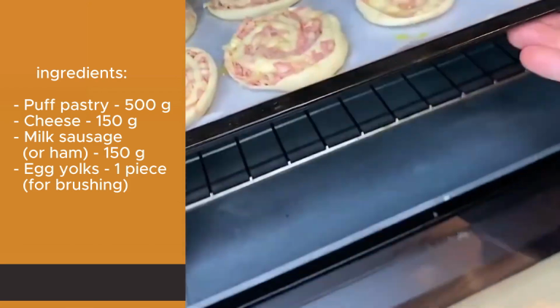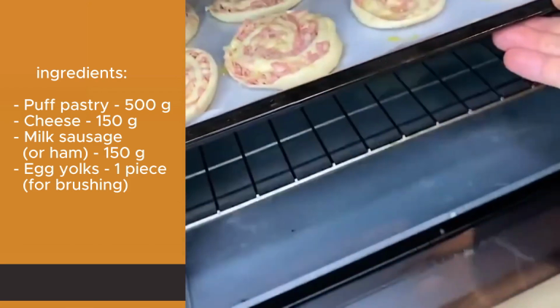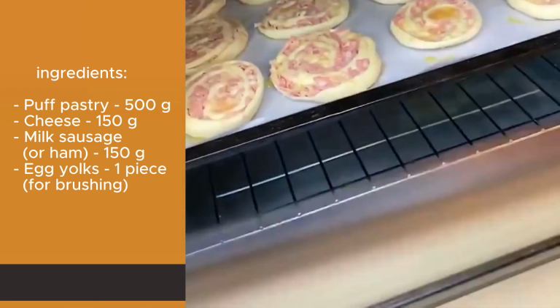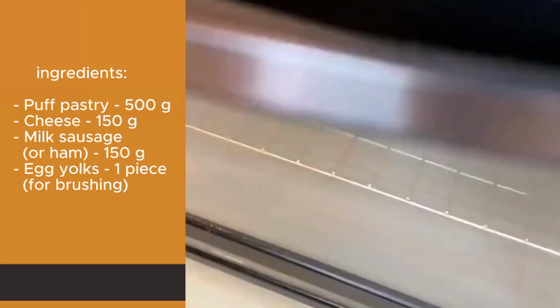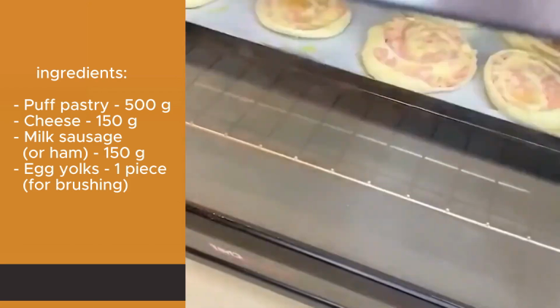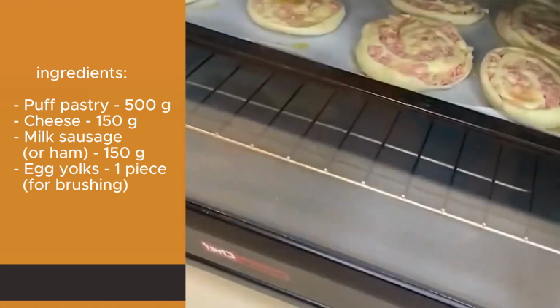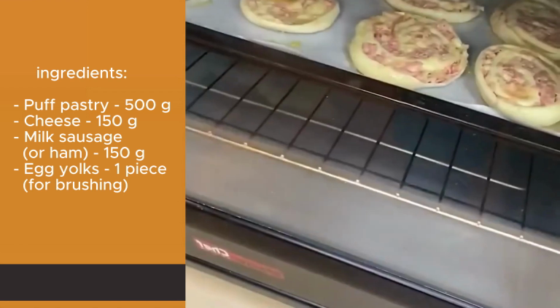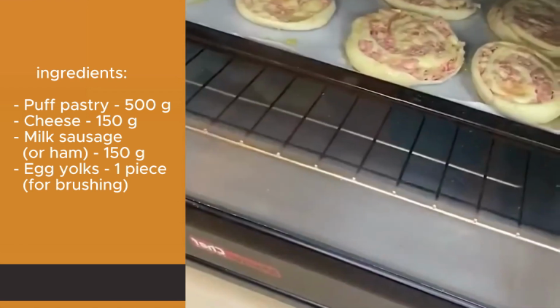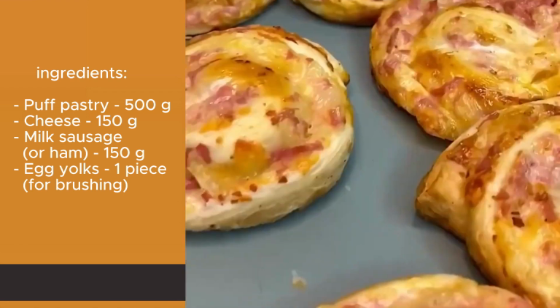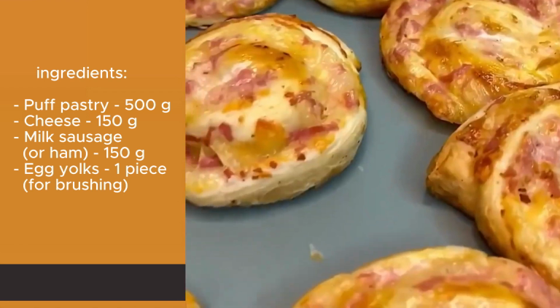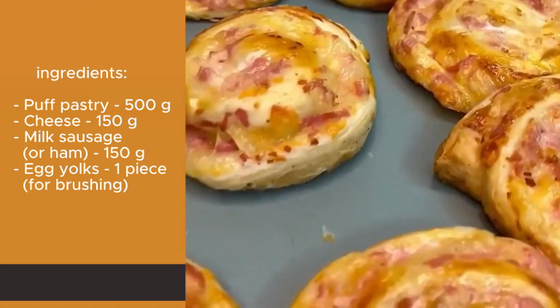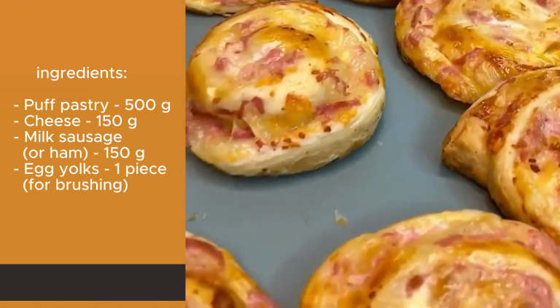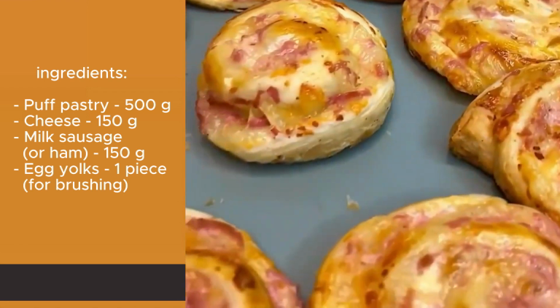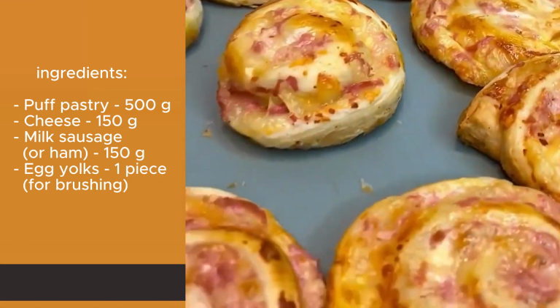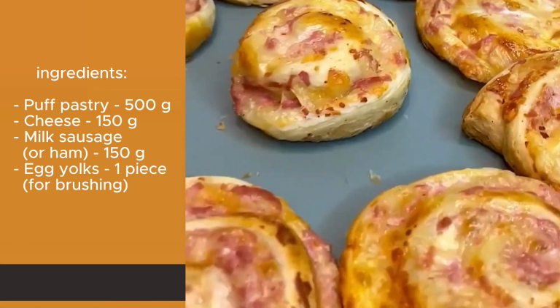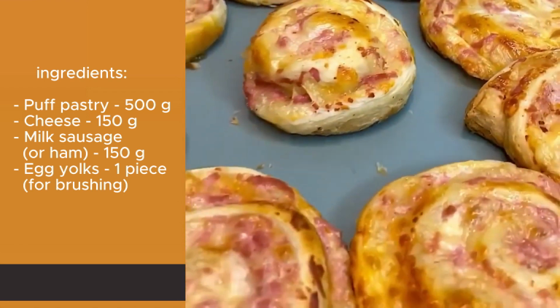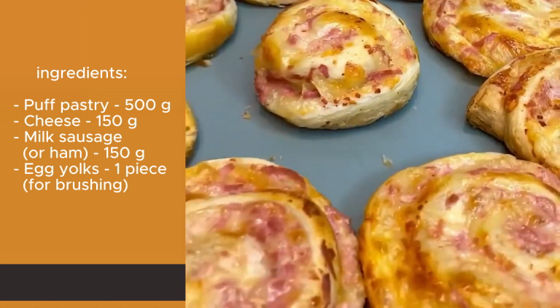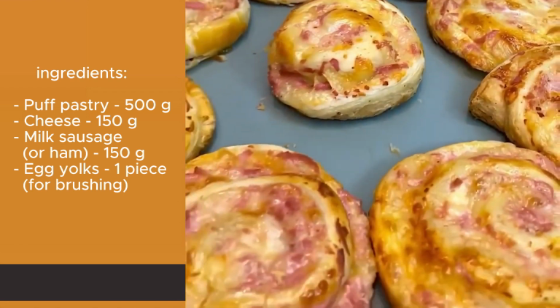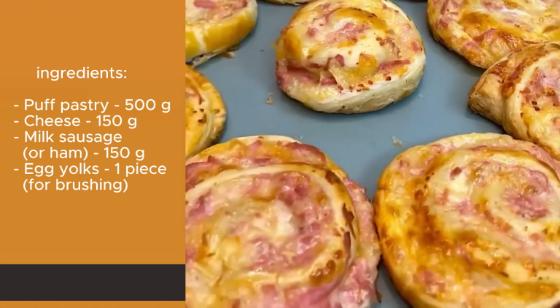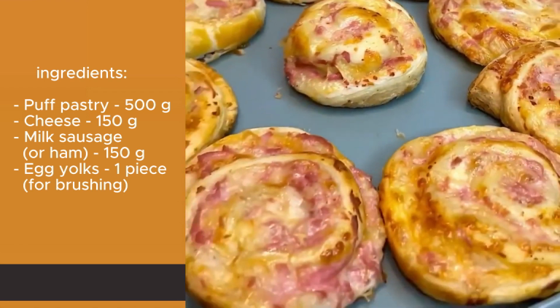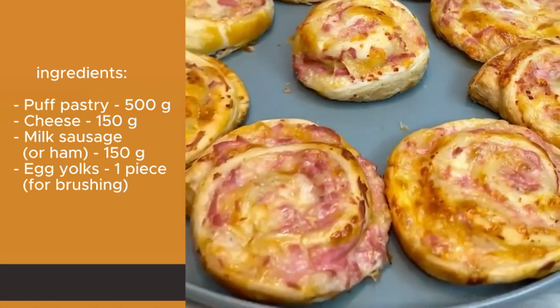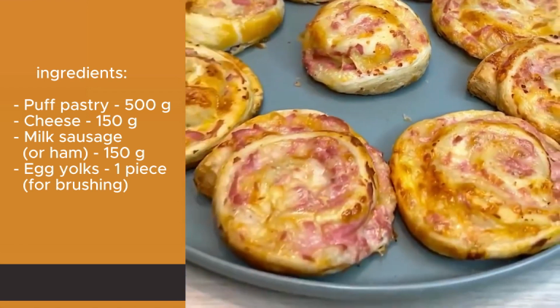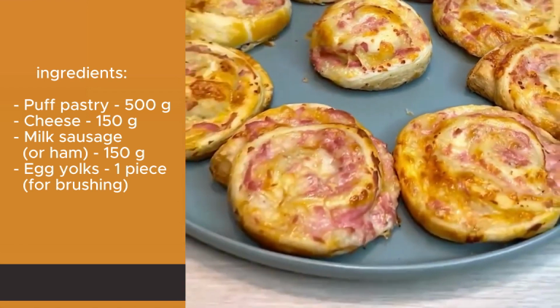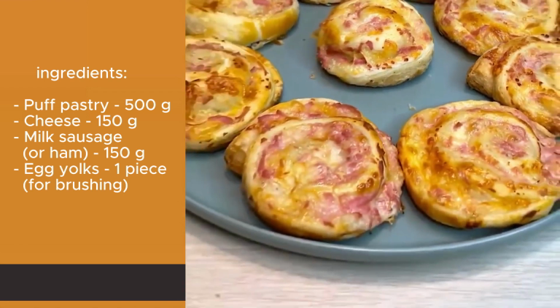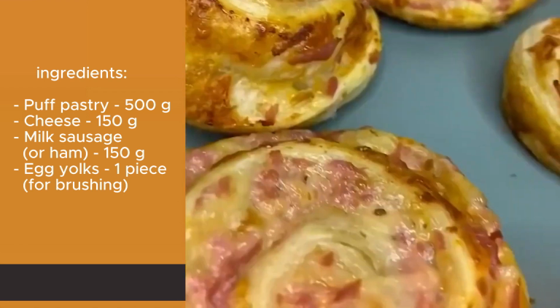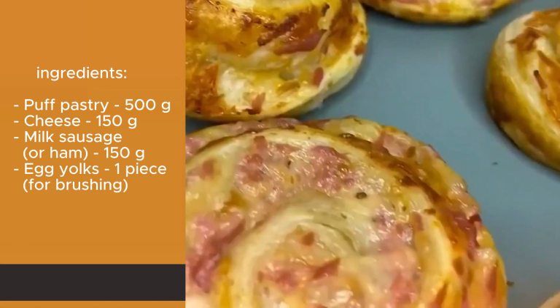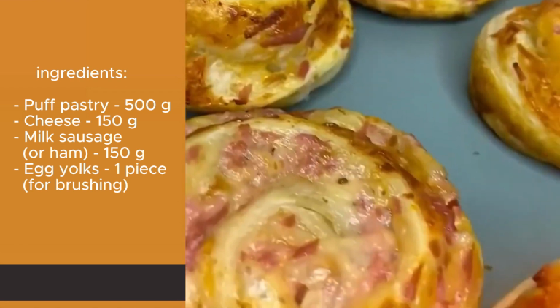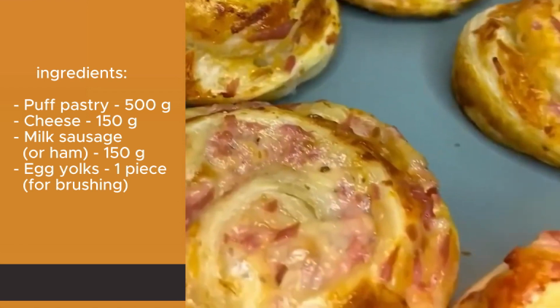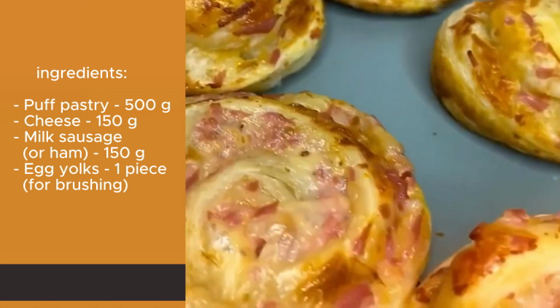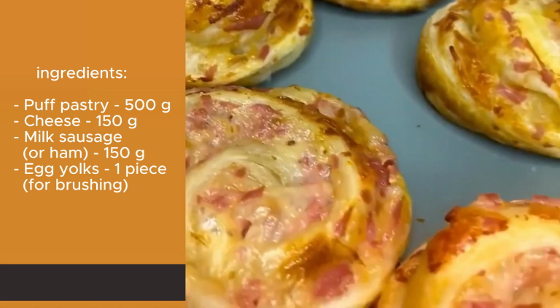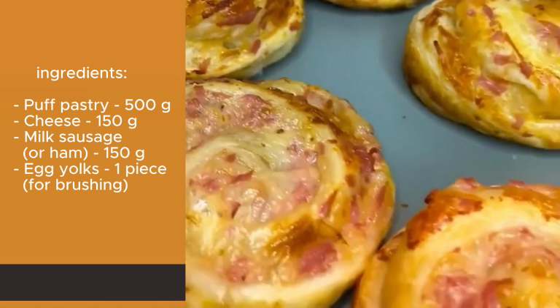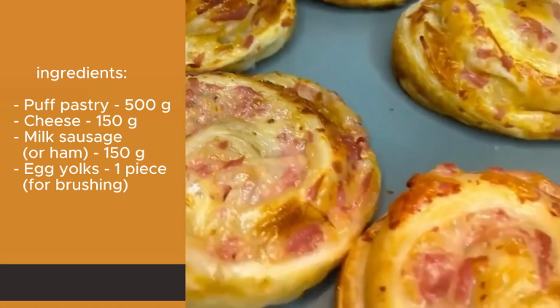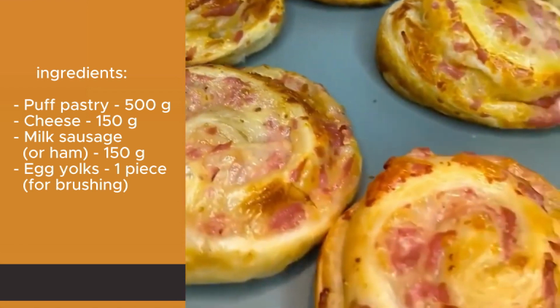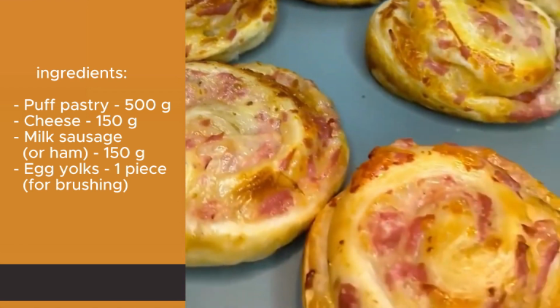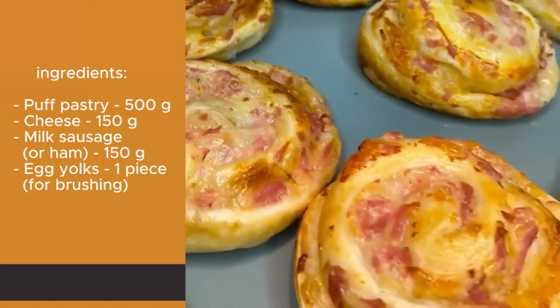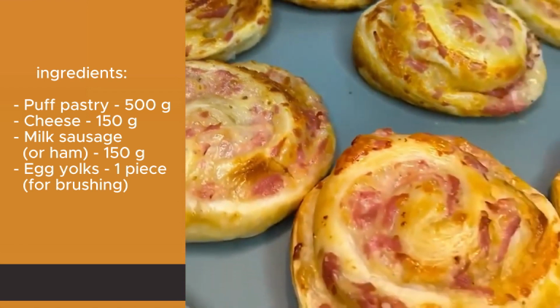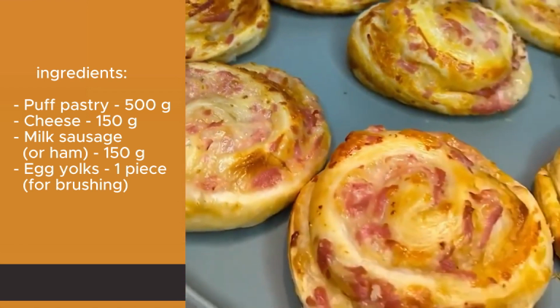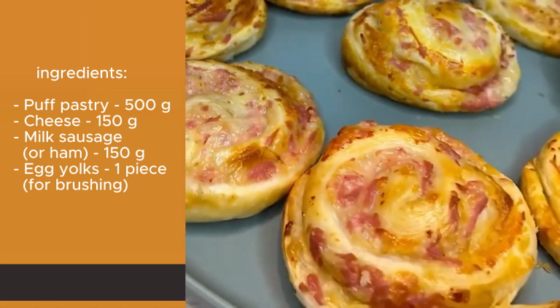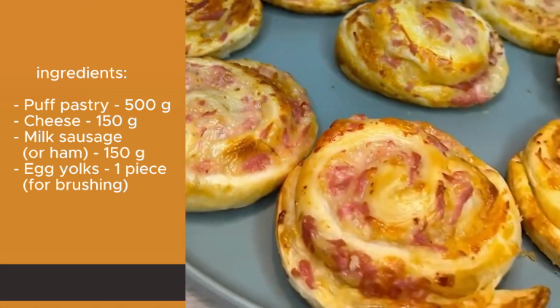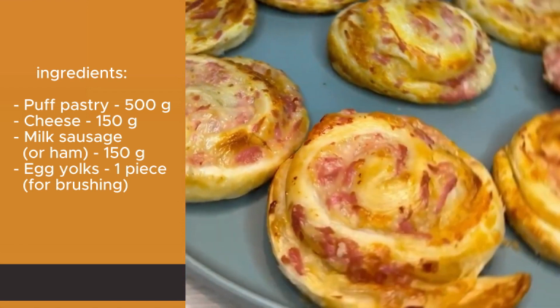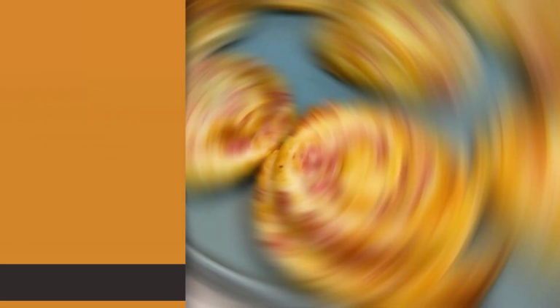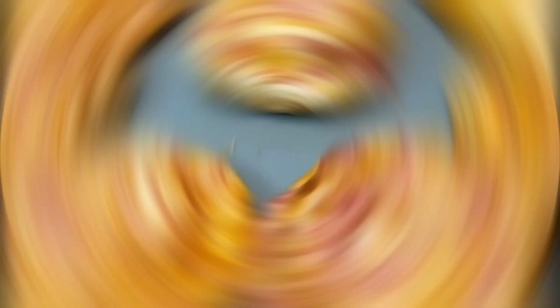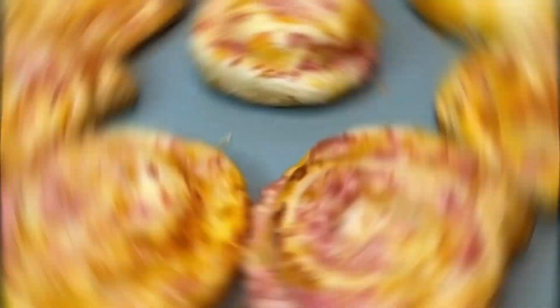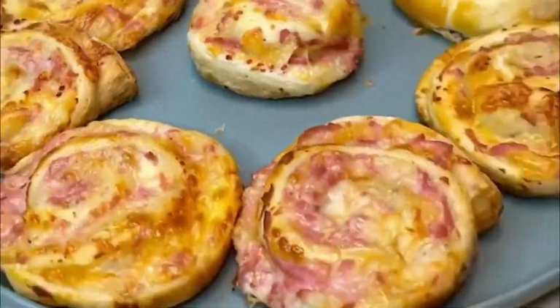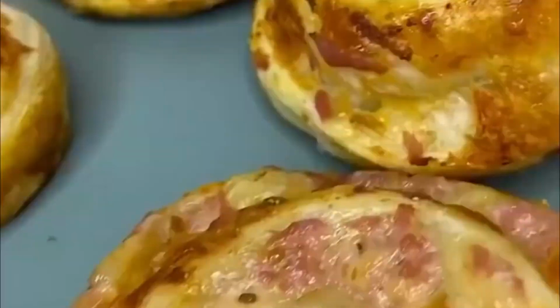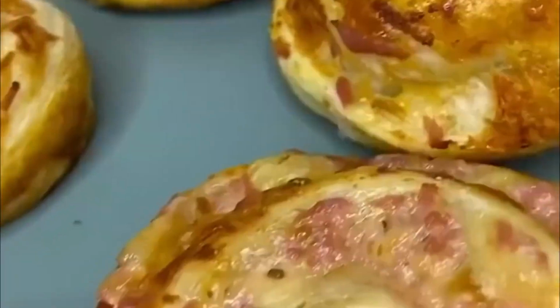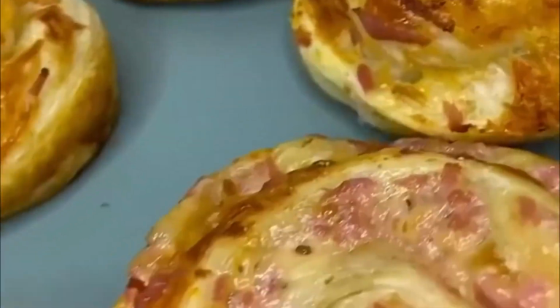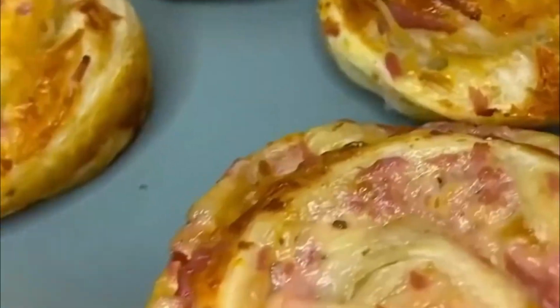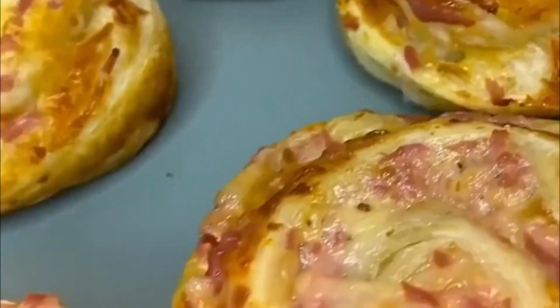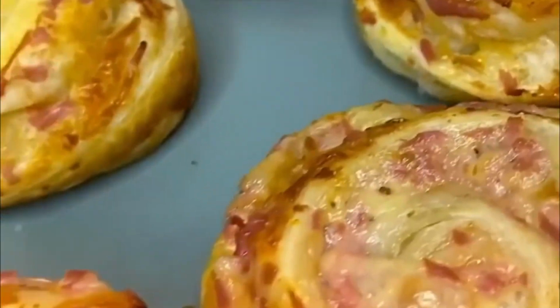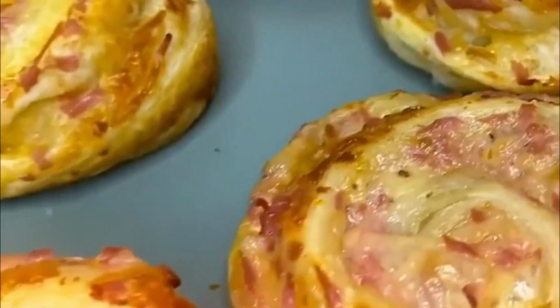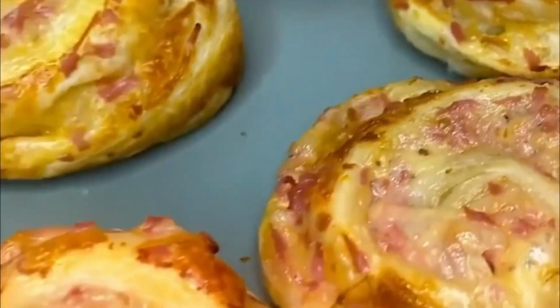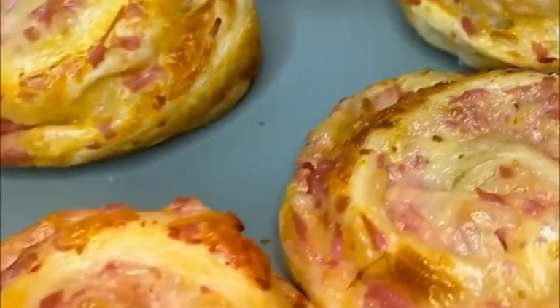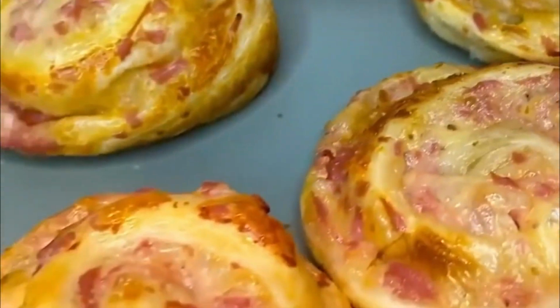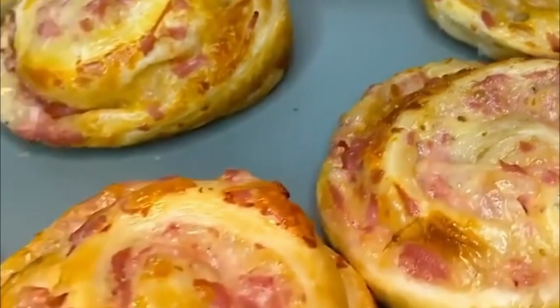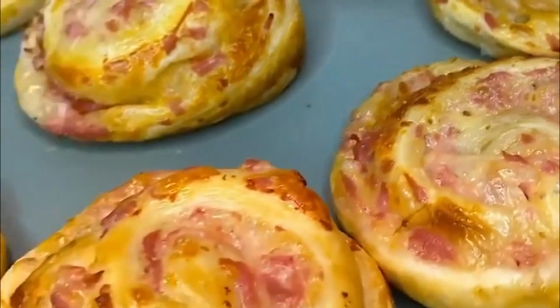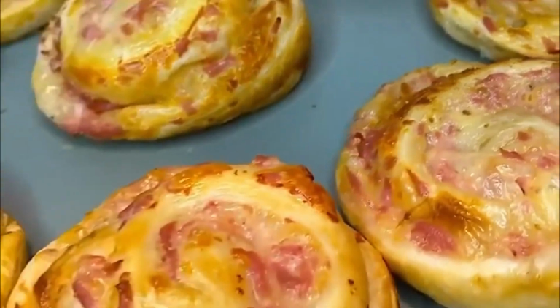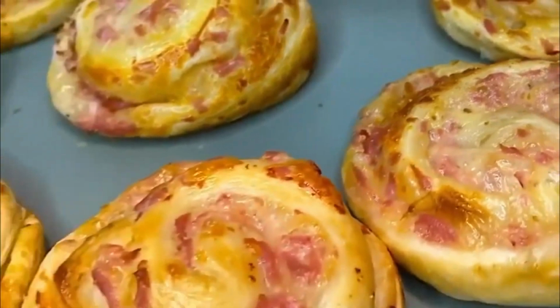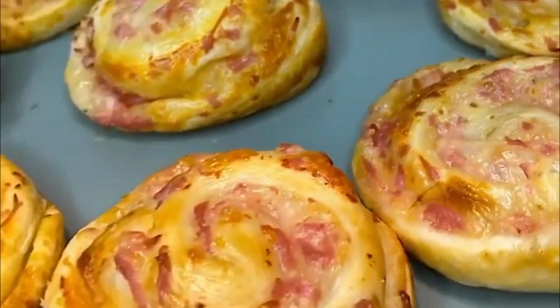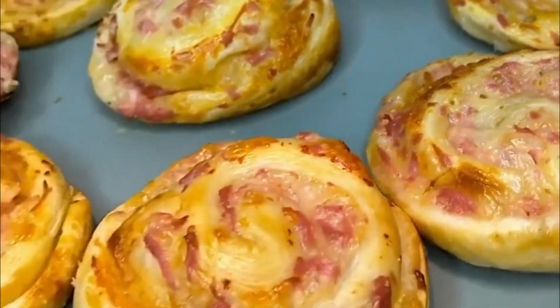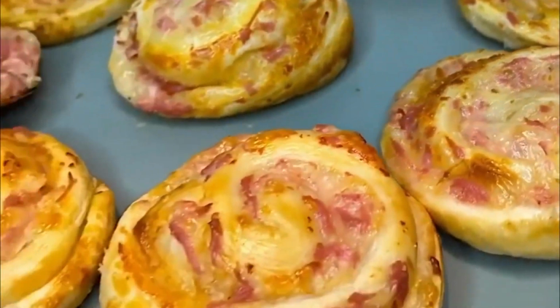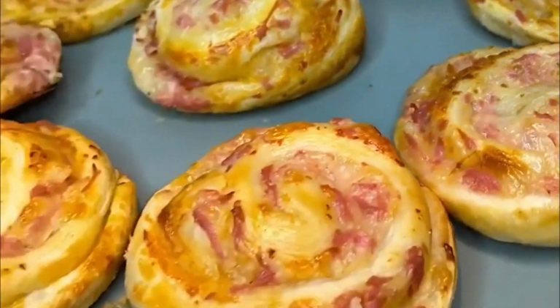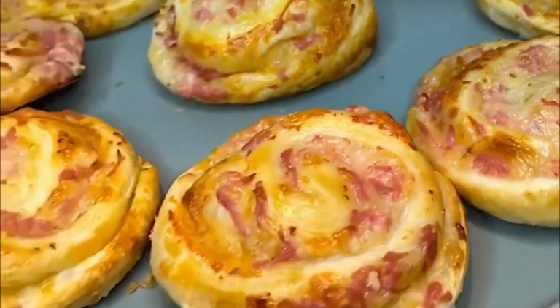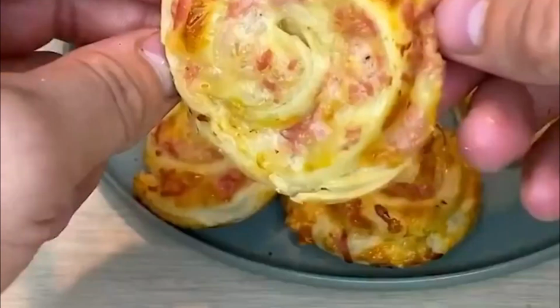Step 4: Done. Serve the sausage and cheese puffs hot or cold. Enjoy the delicious dish!